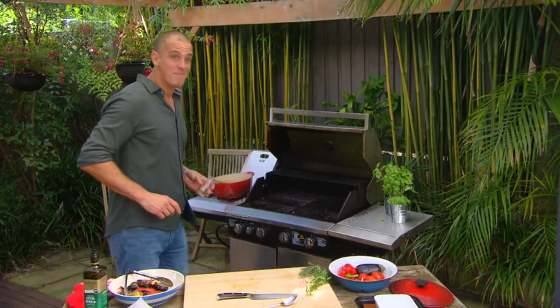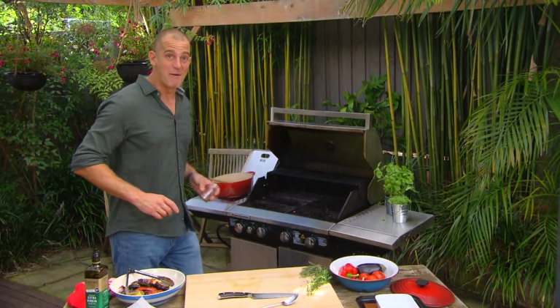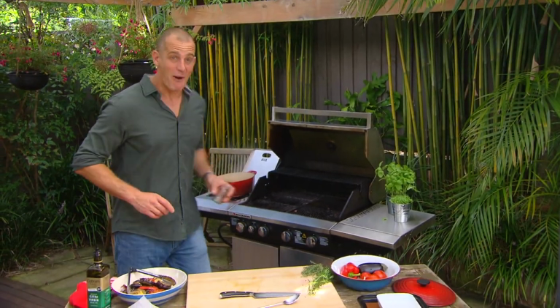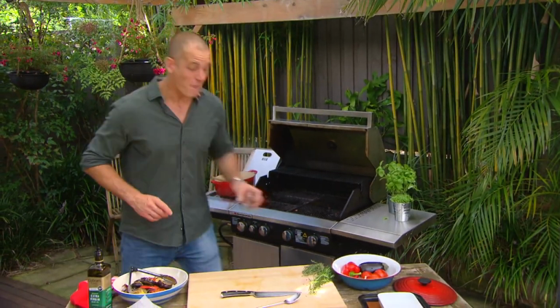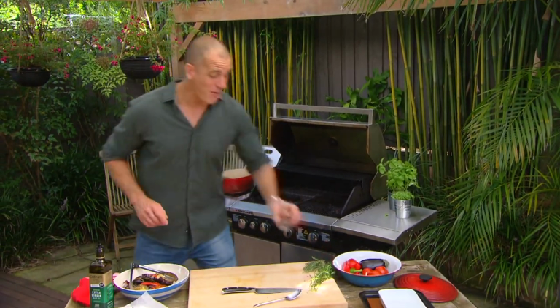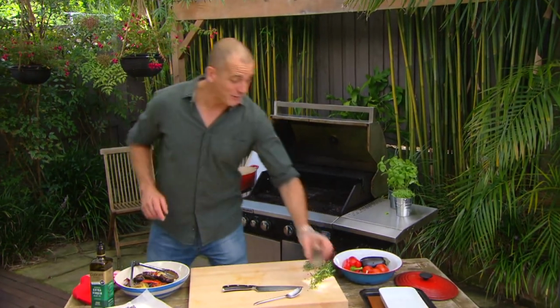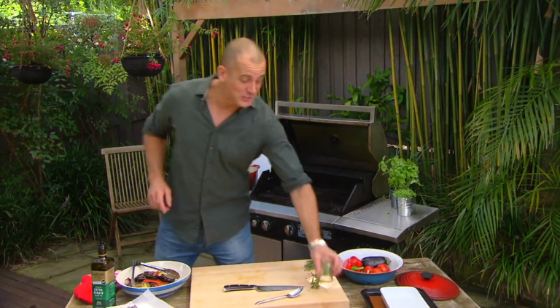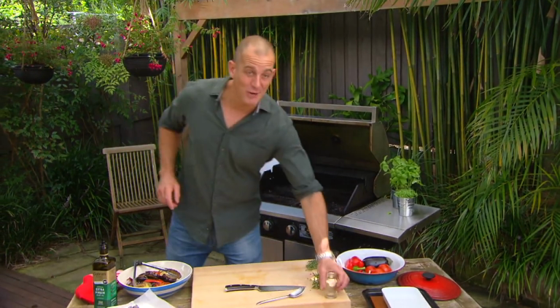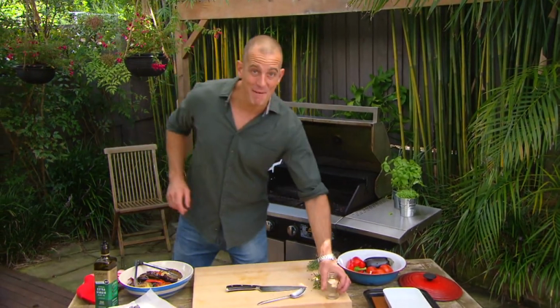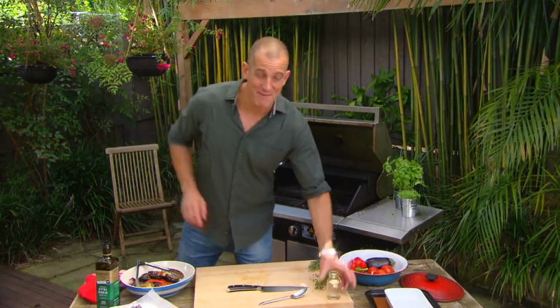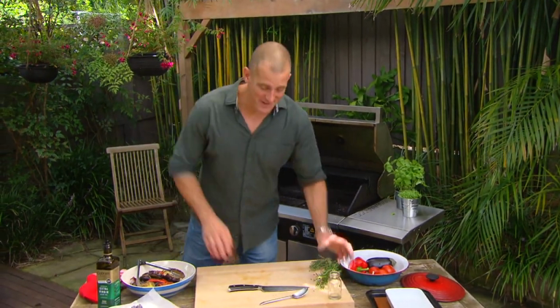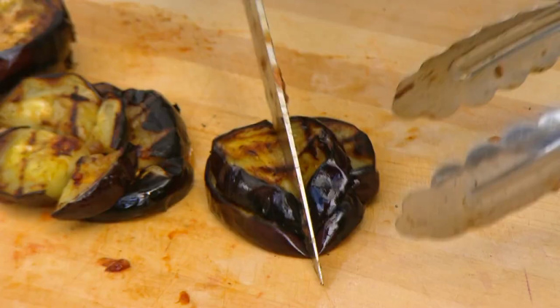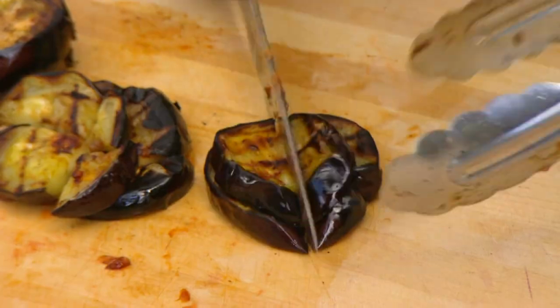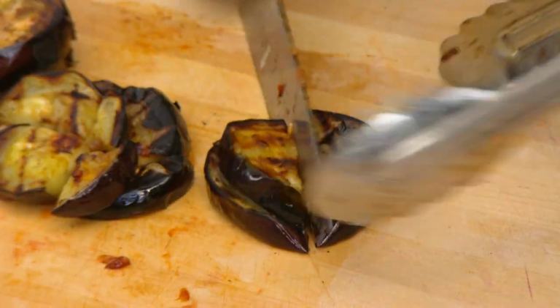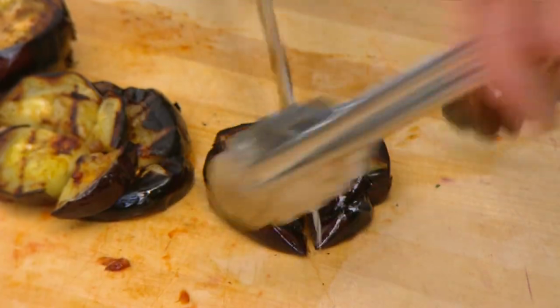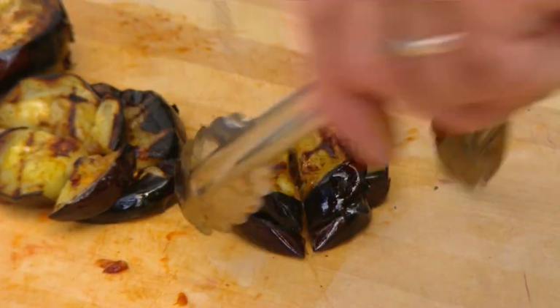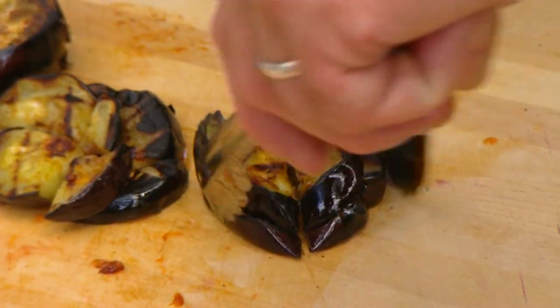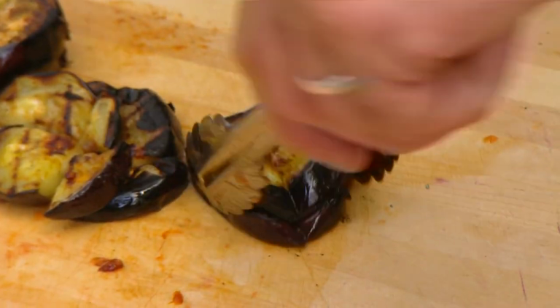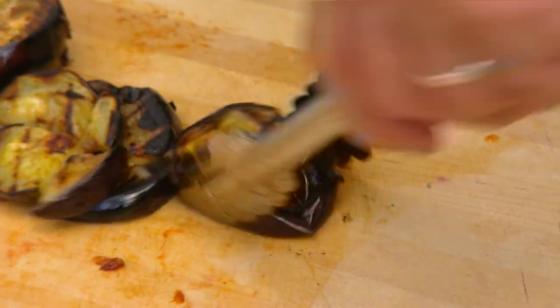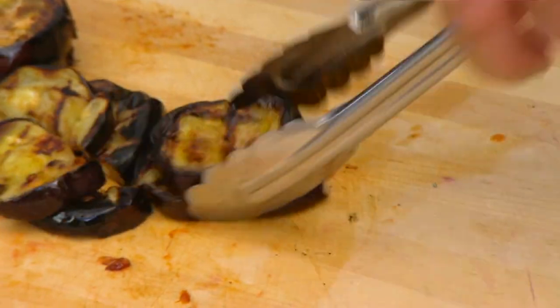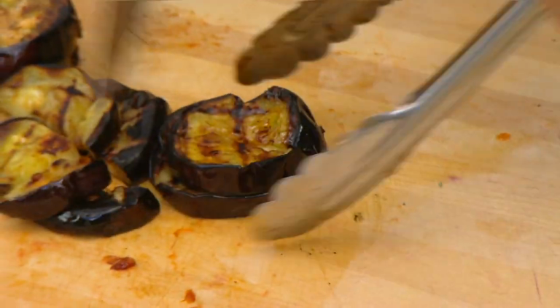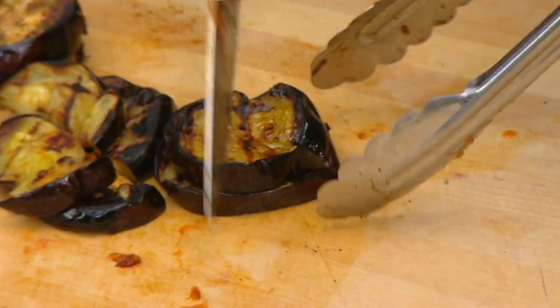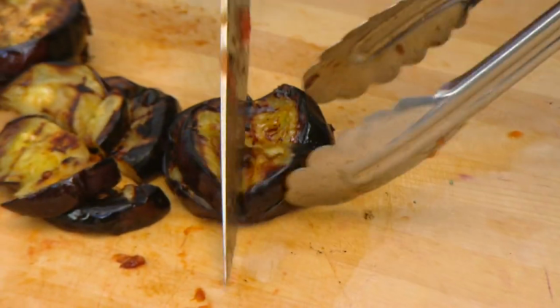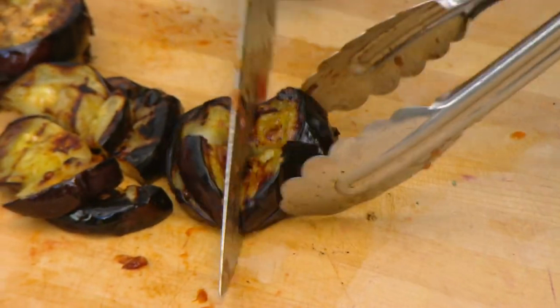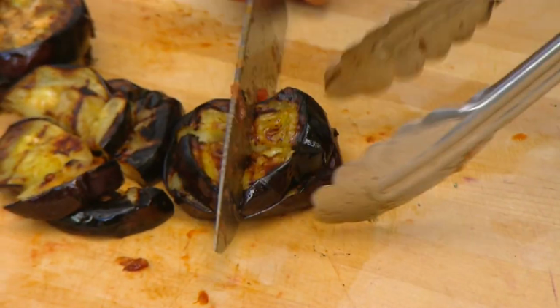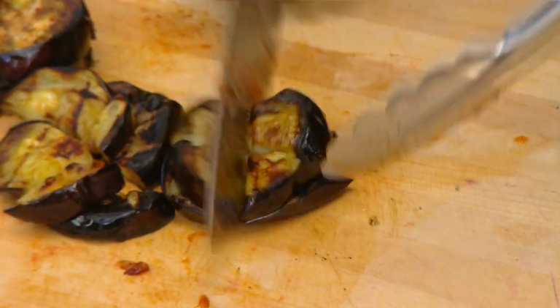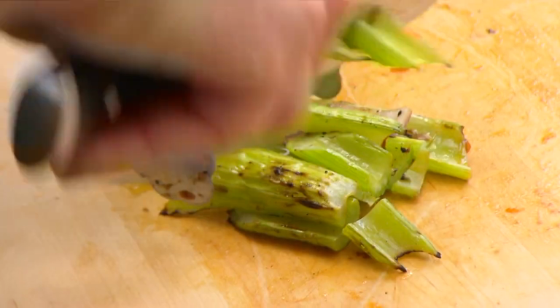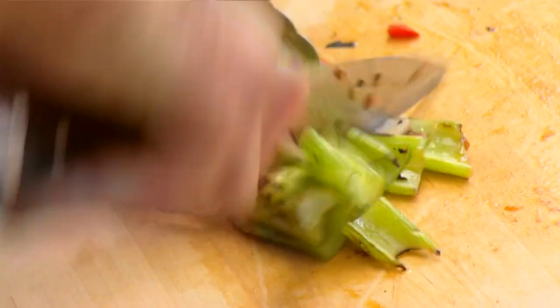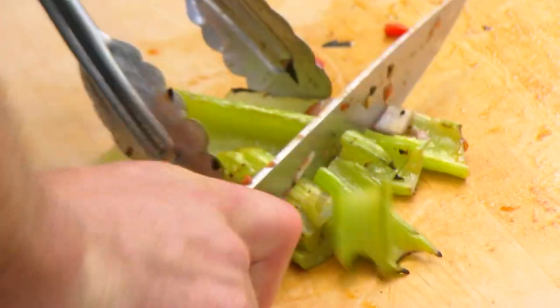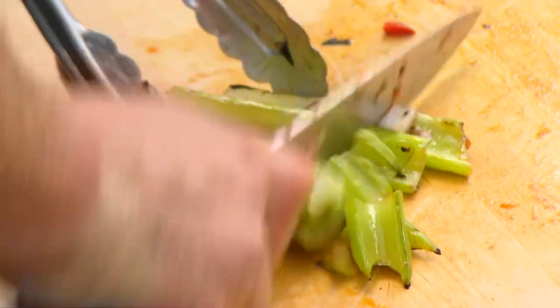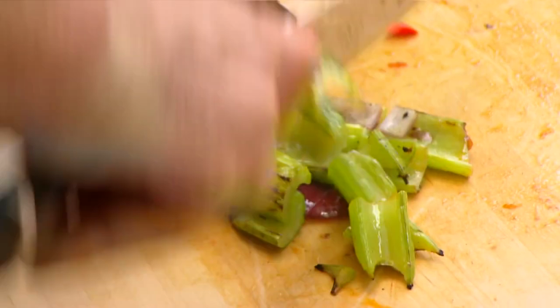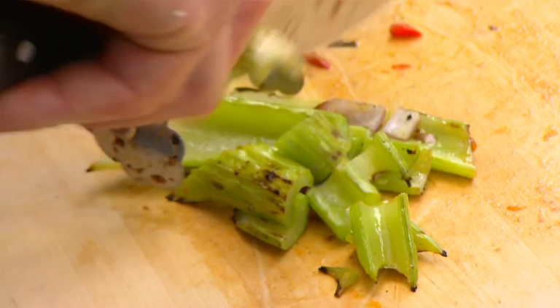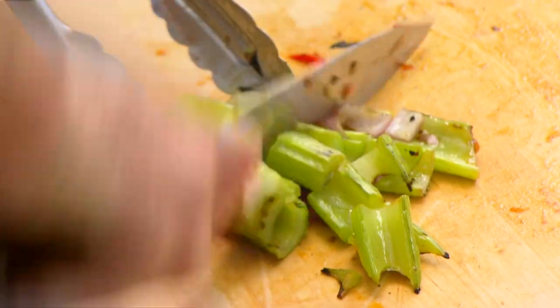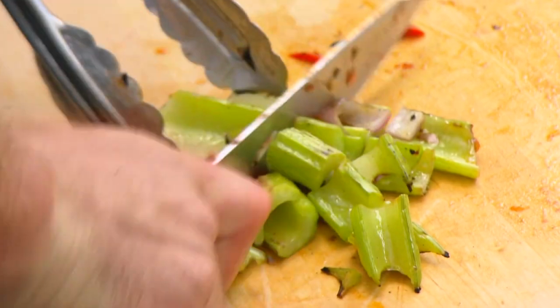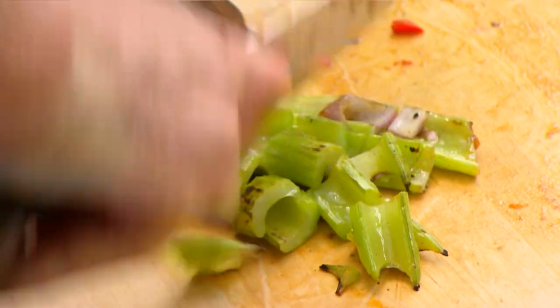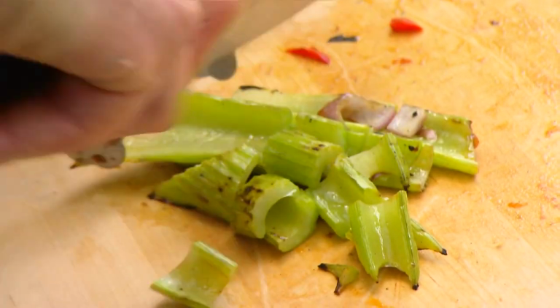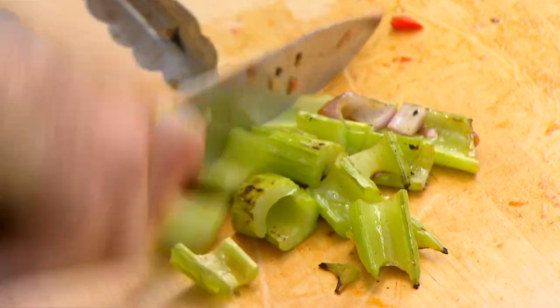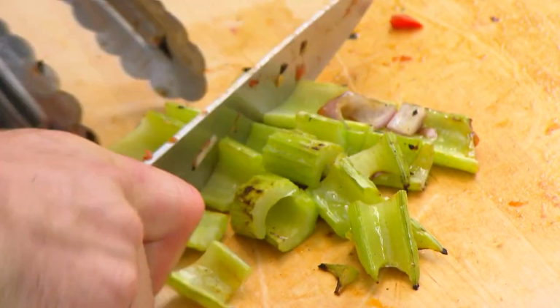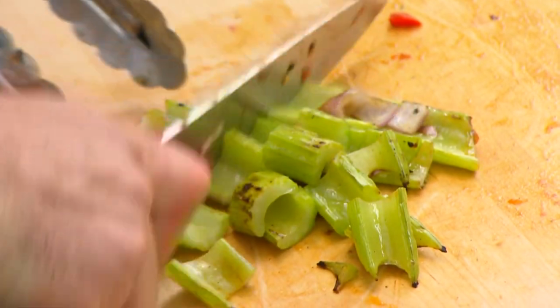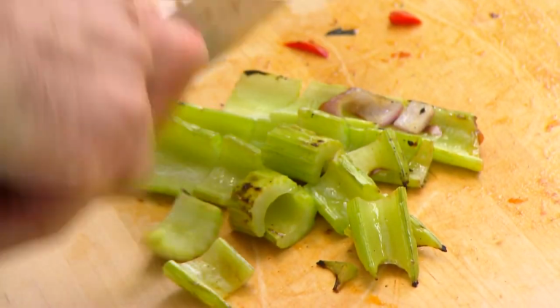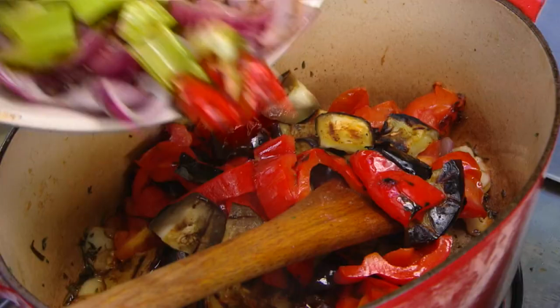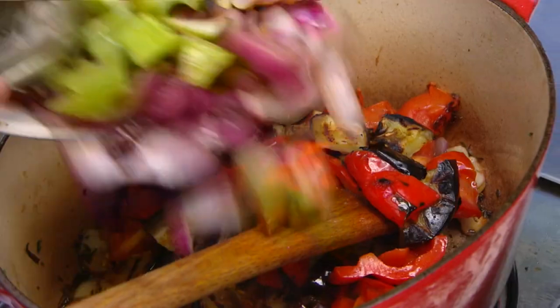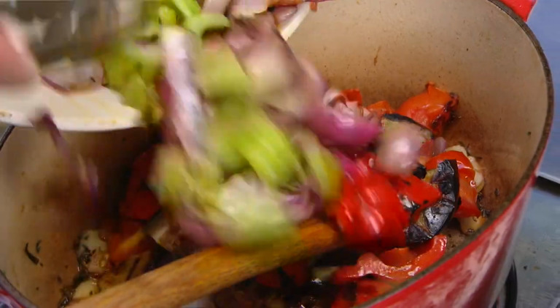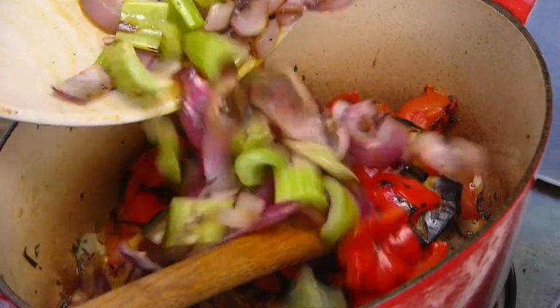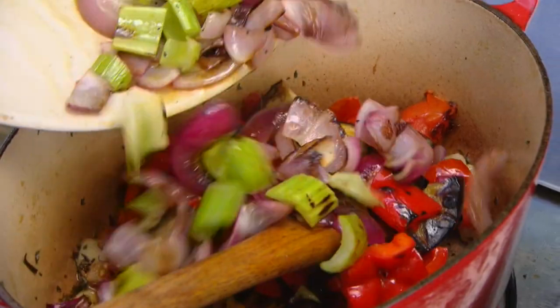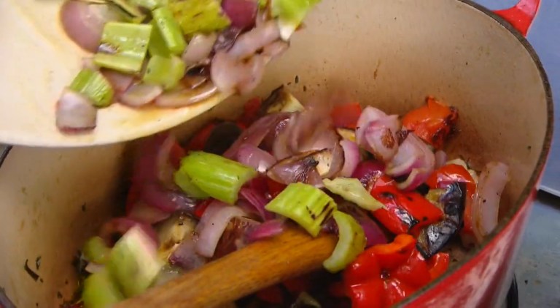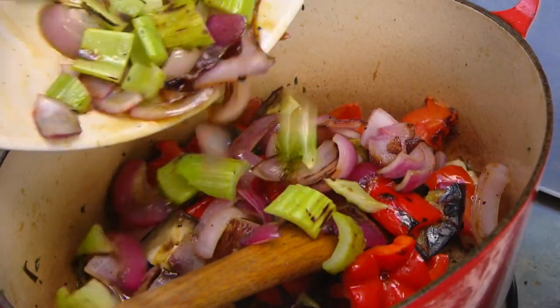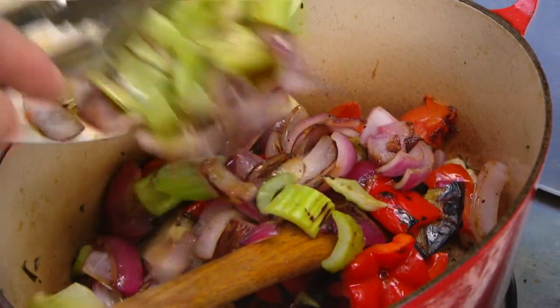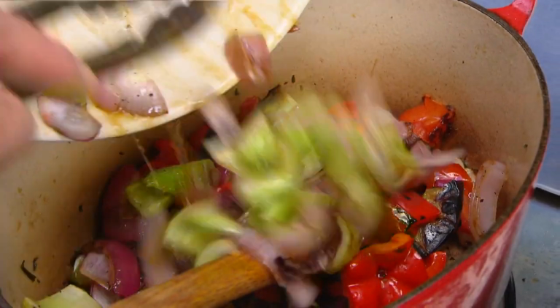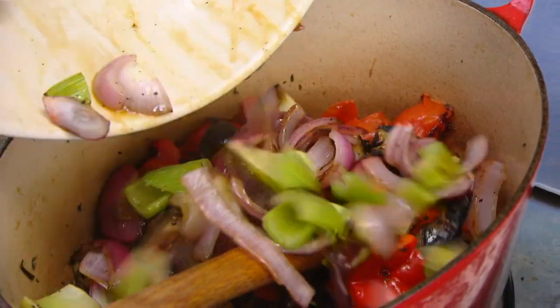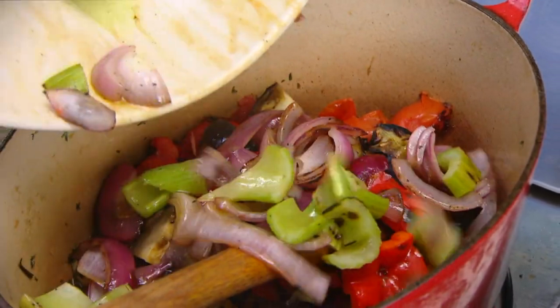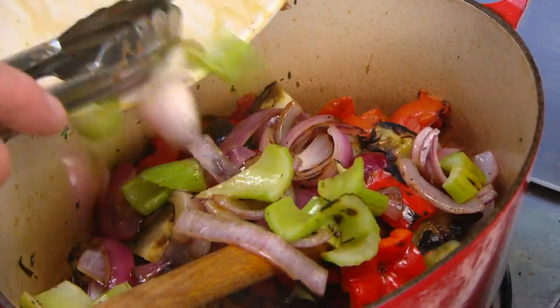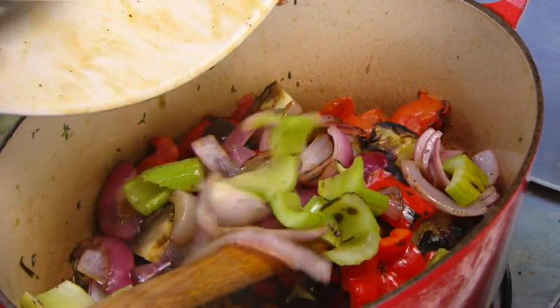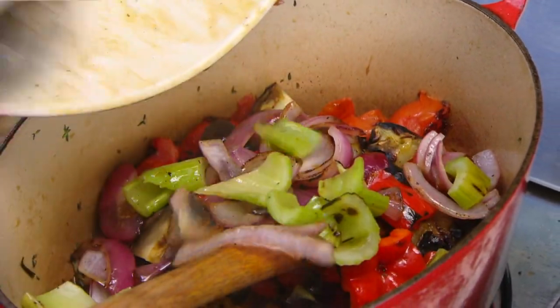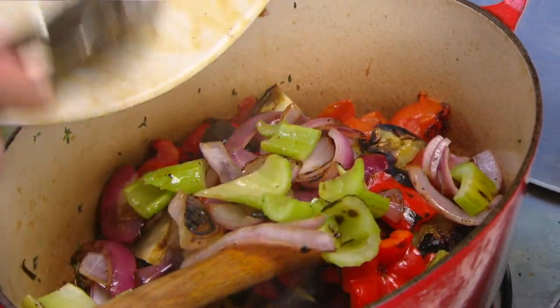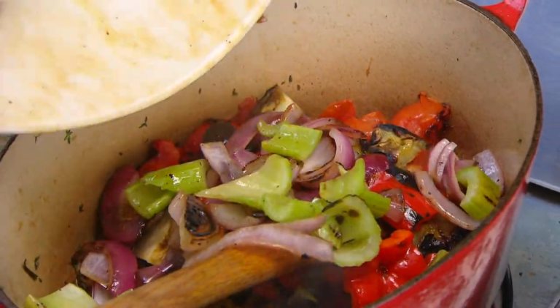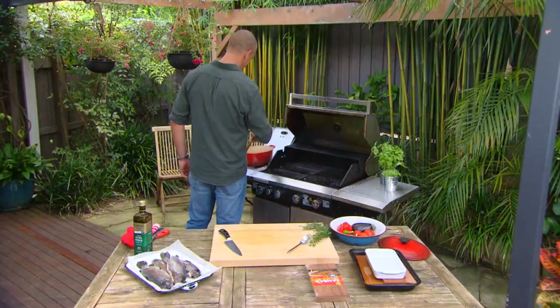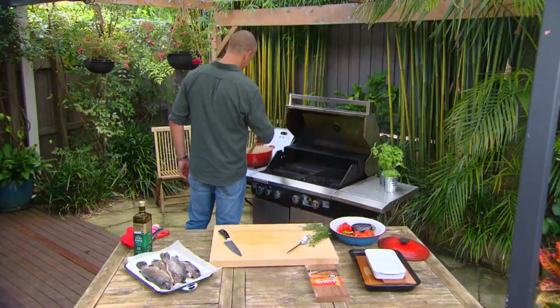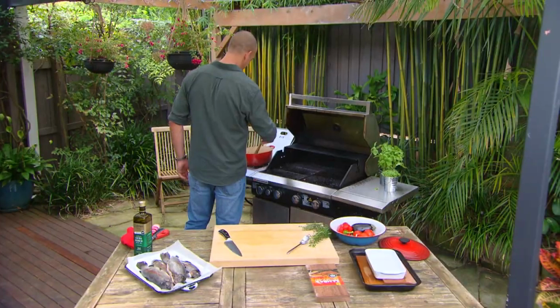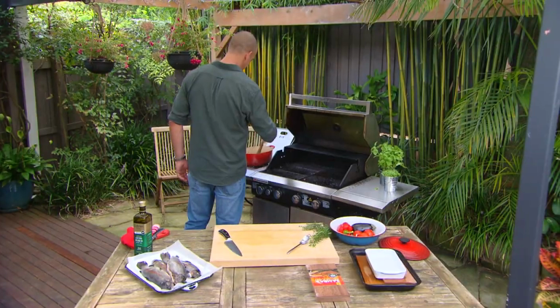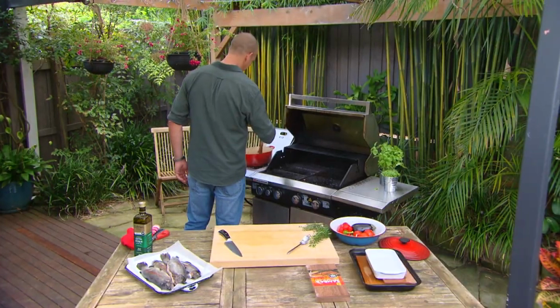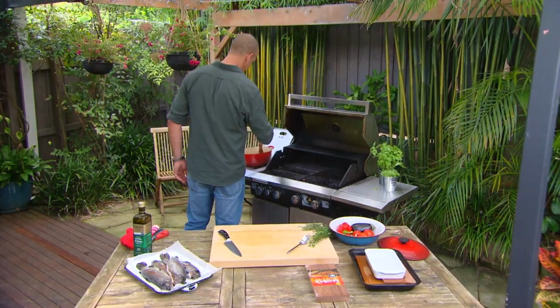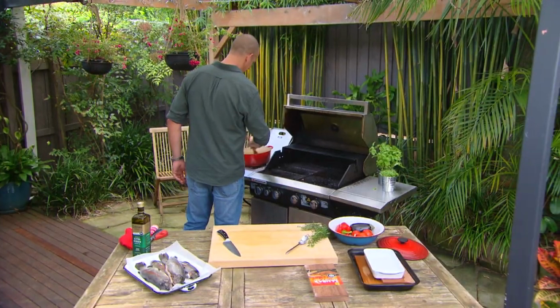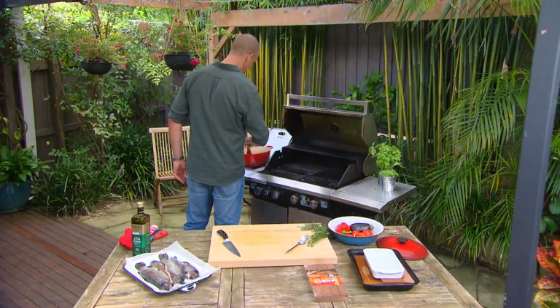Meanwhile, roughly chop up your veggies and pop them into the saucepan. The whole thing's going to need to simmer for about 20 minutes.